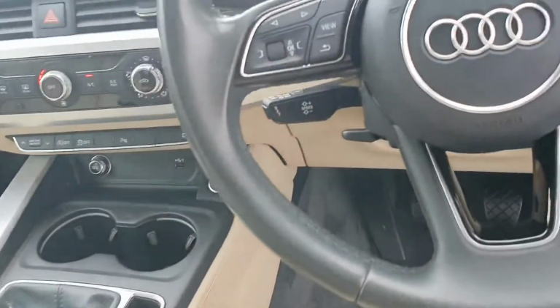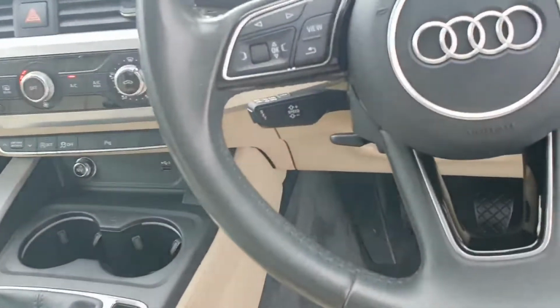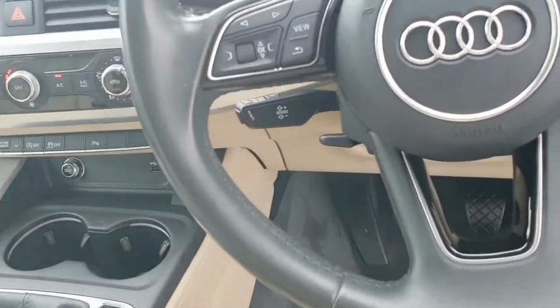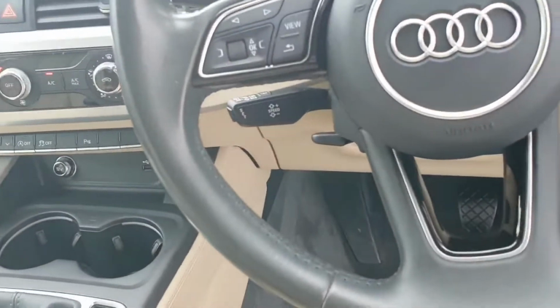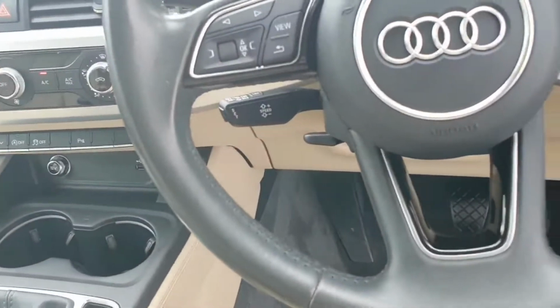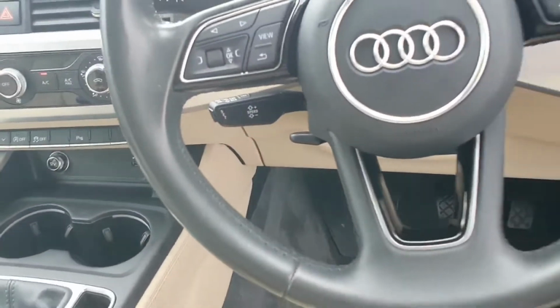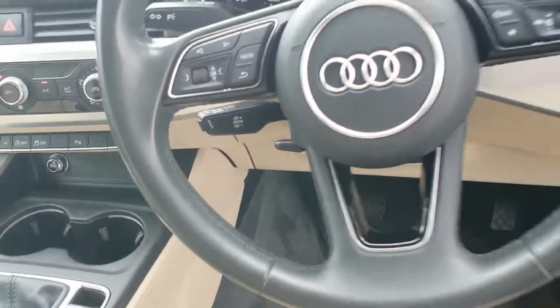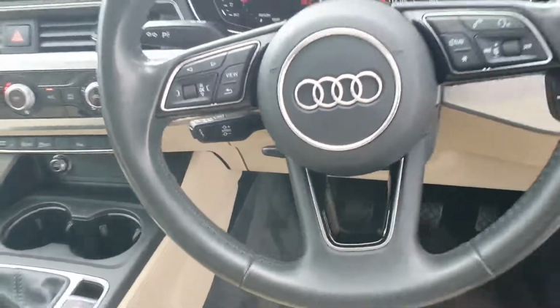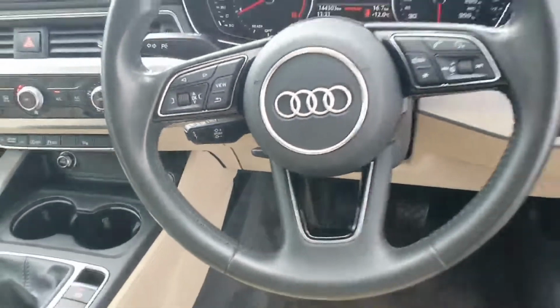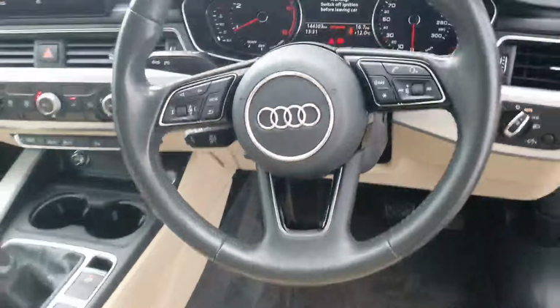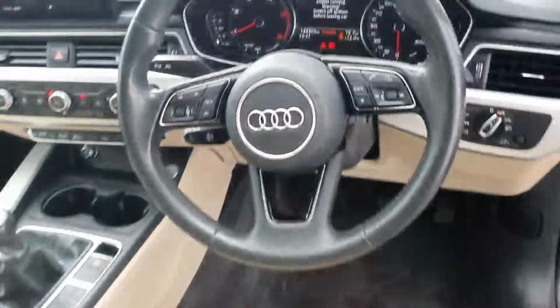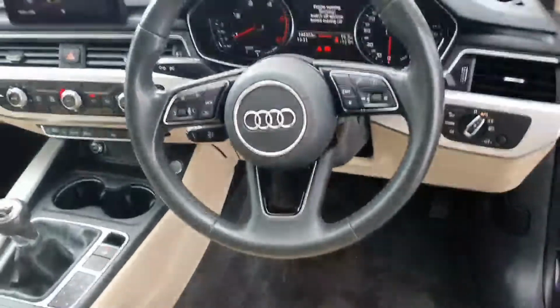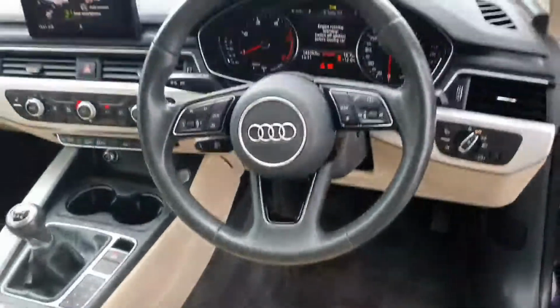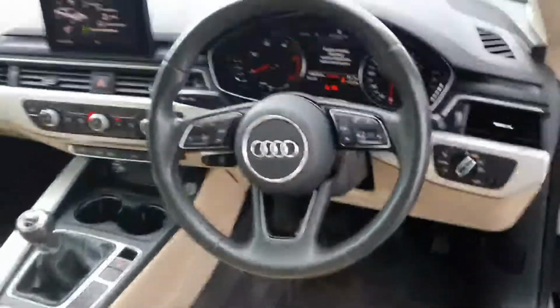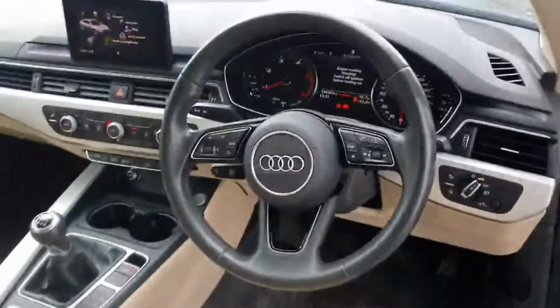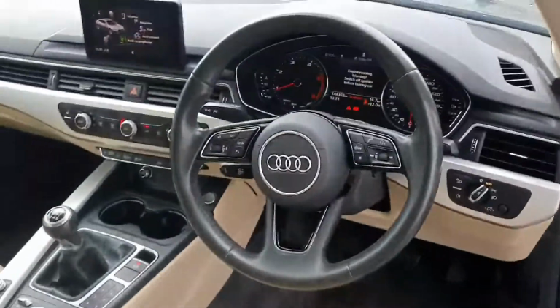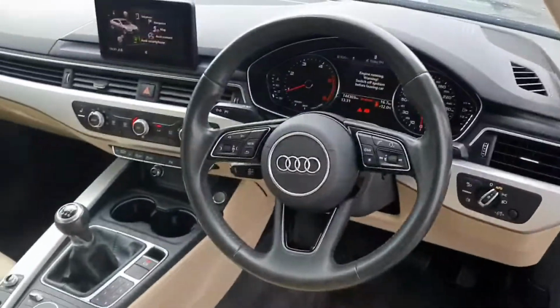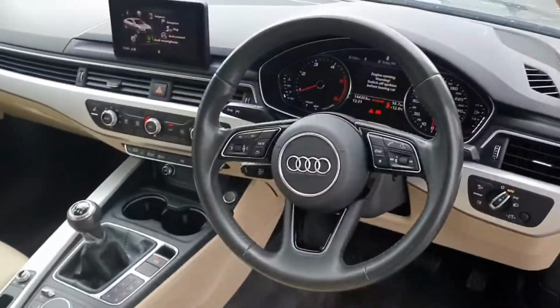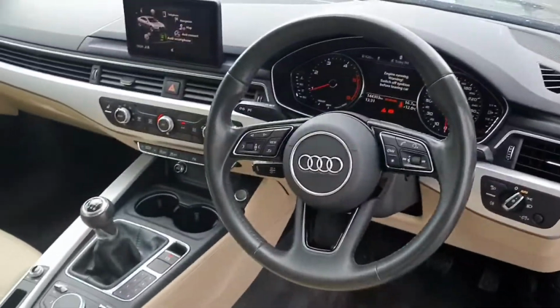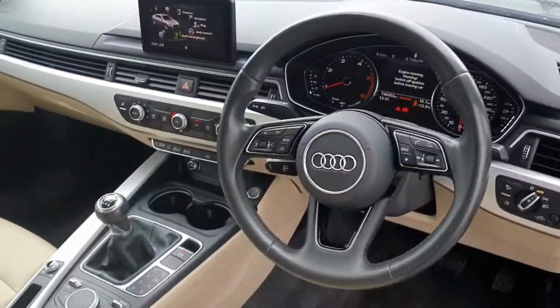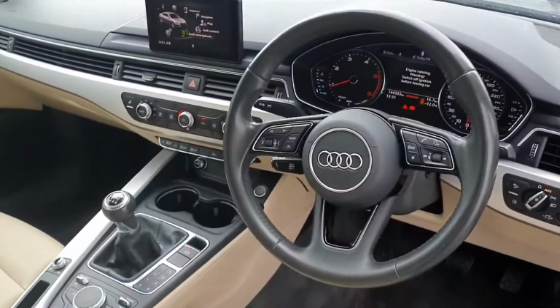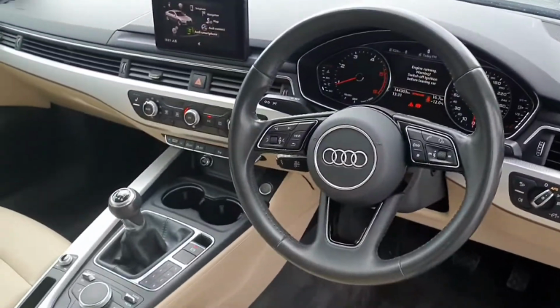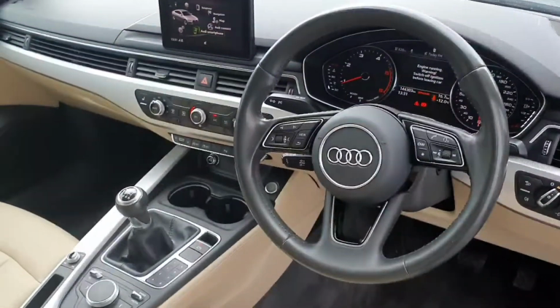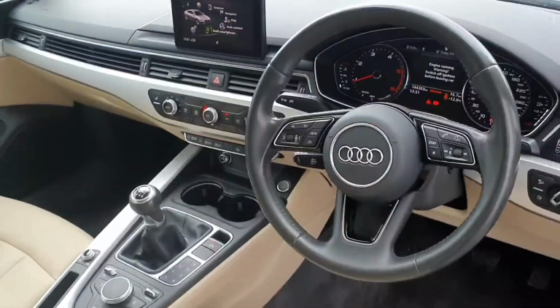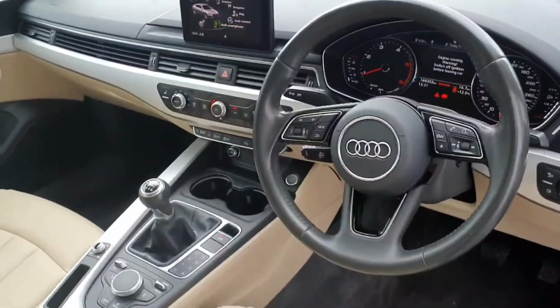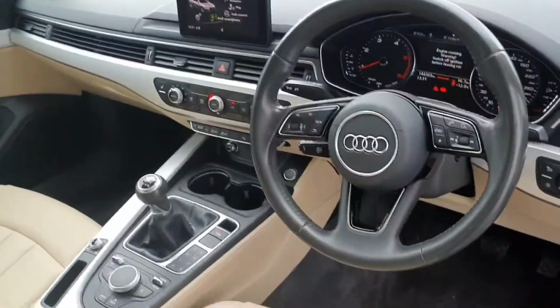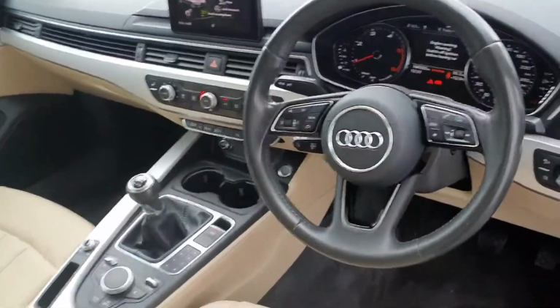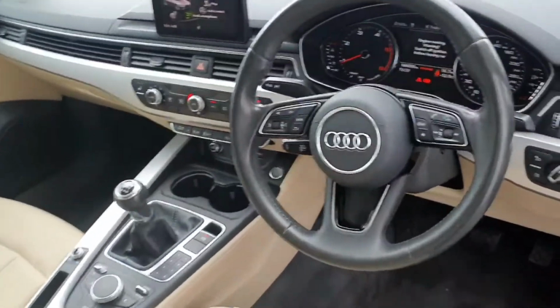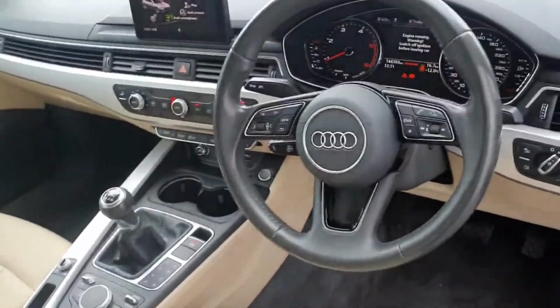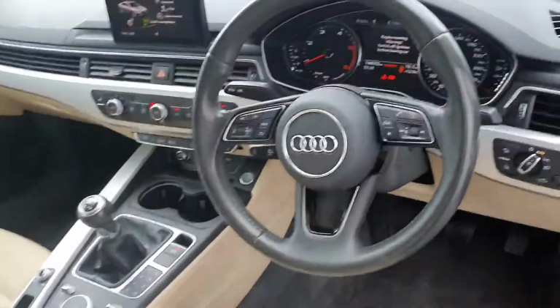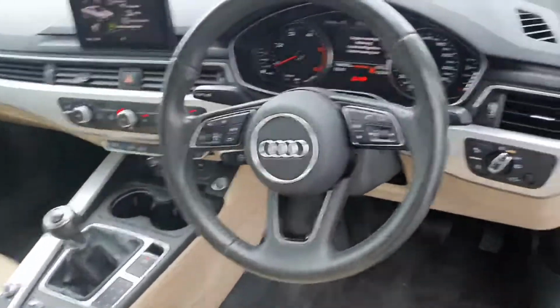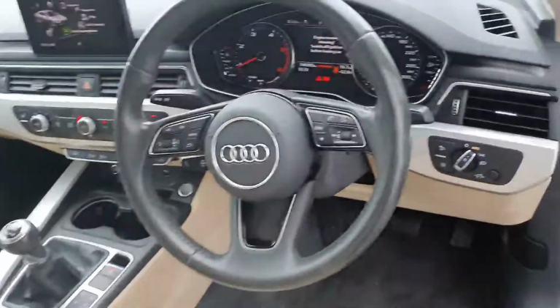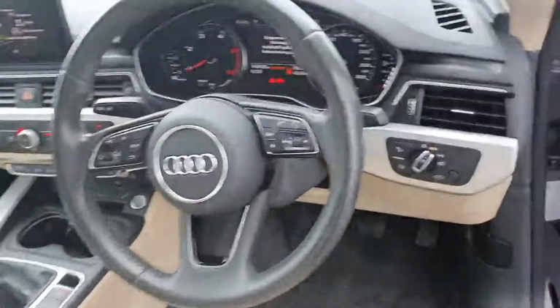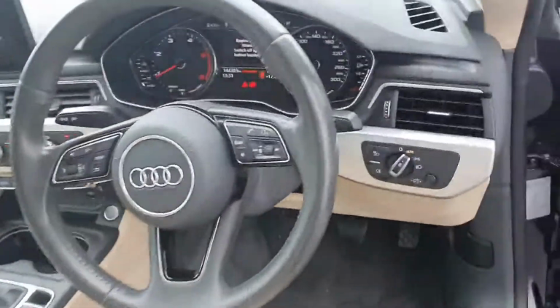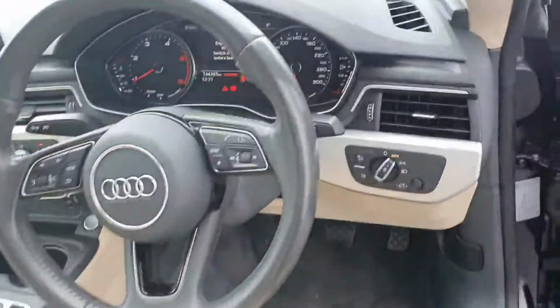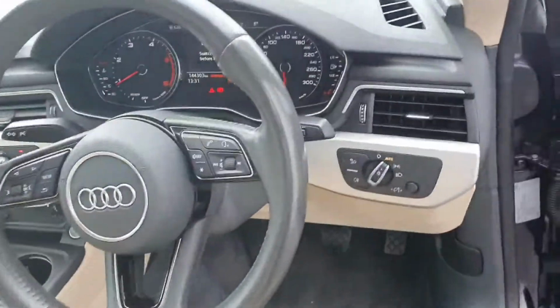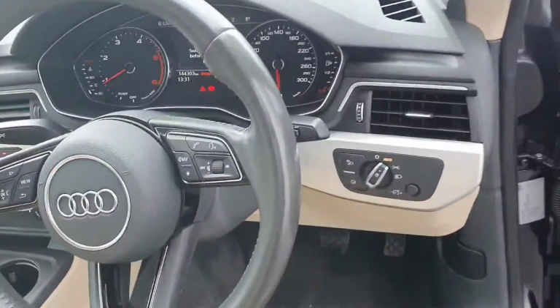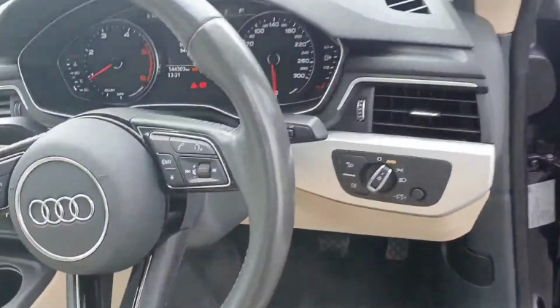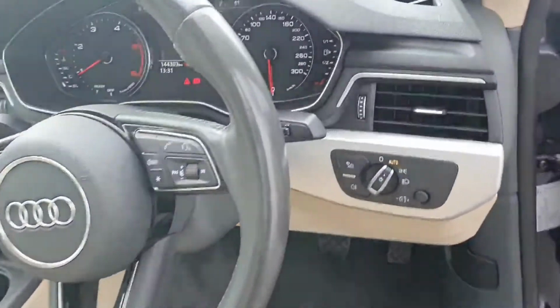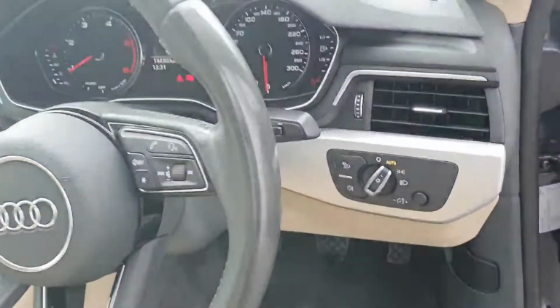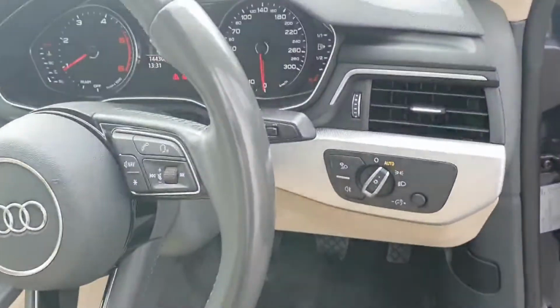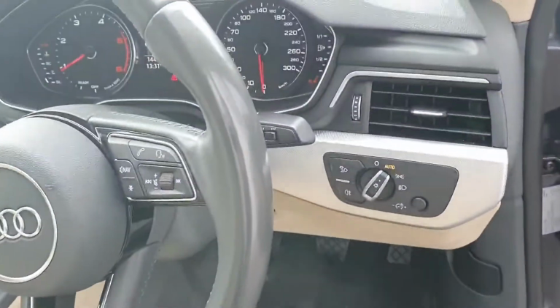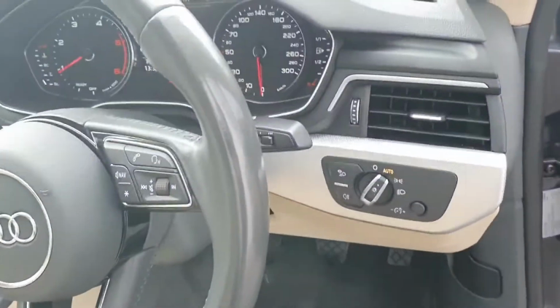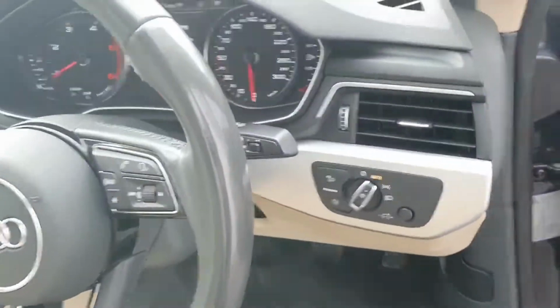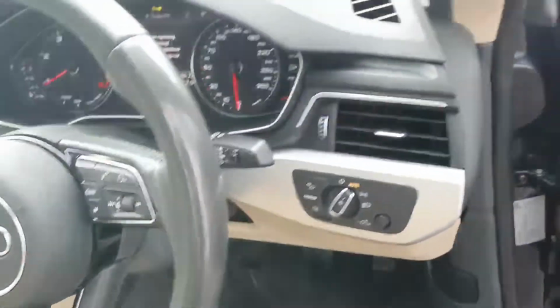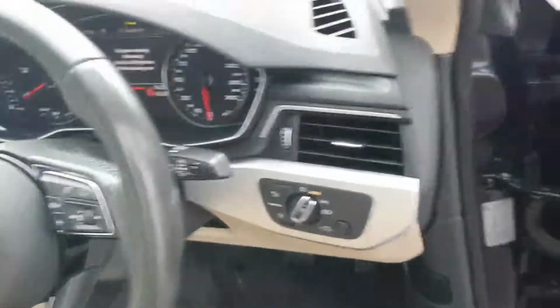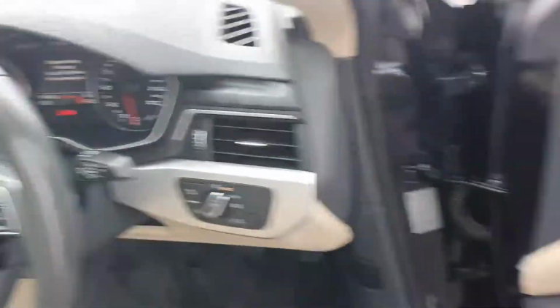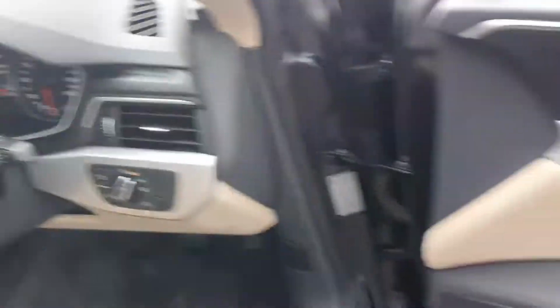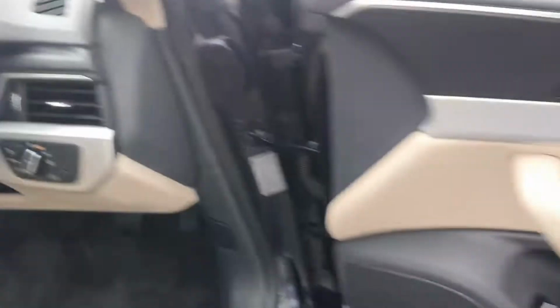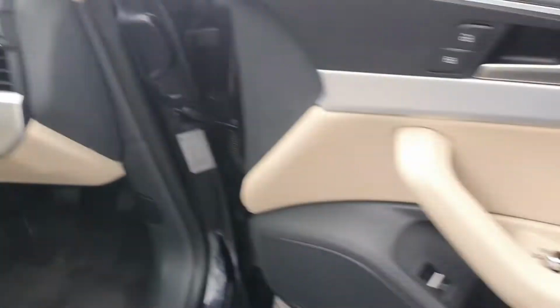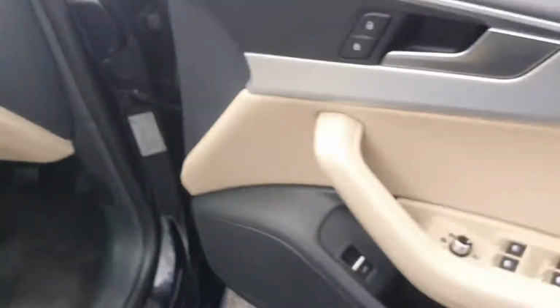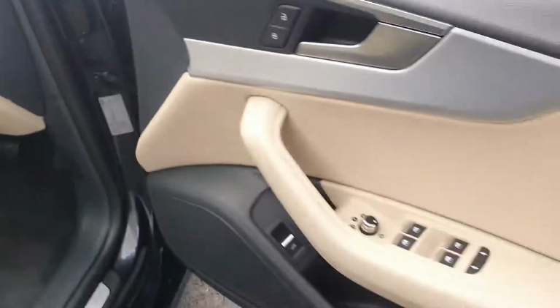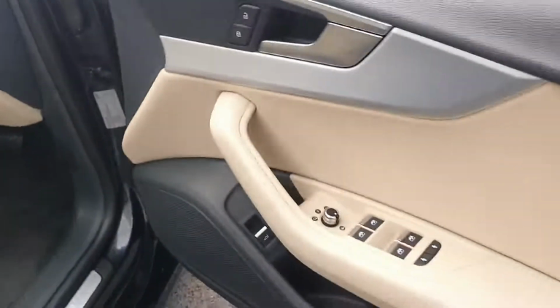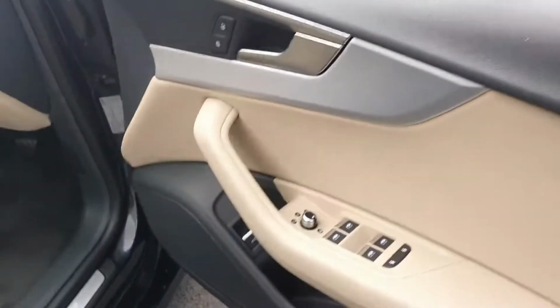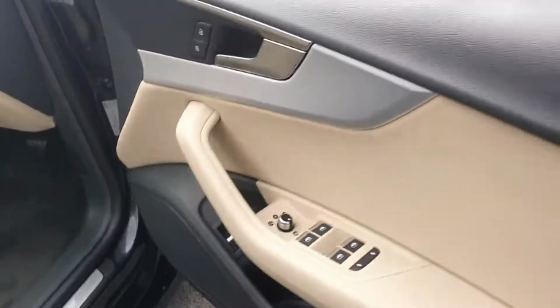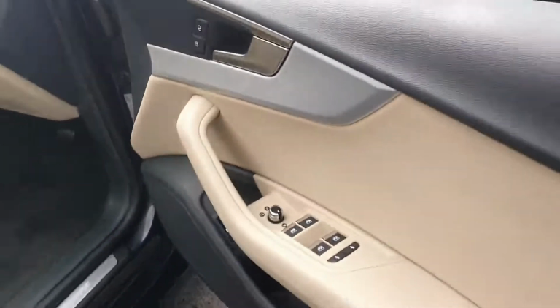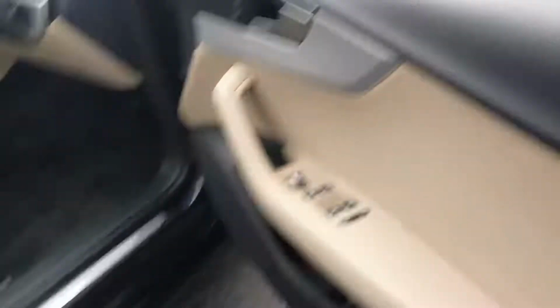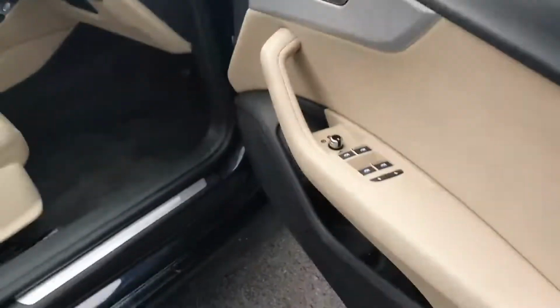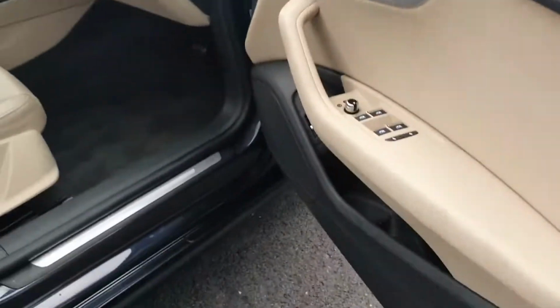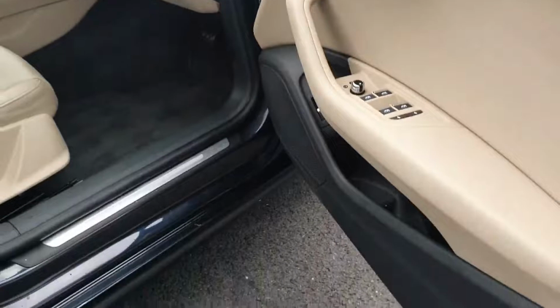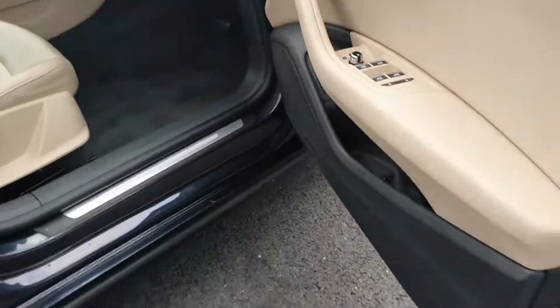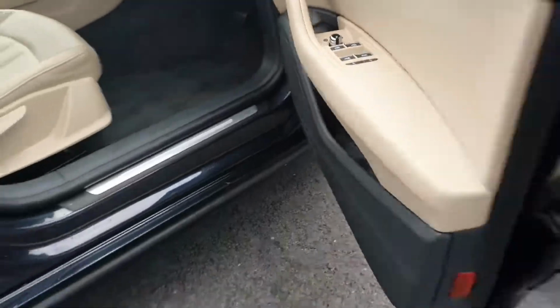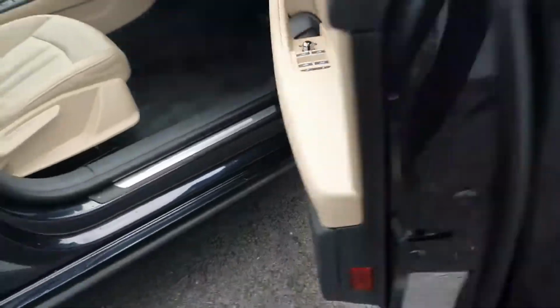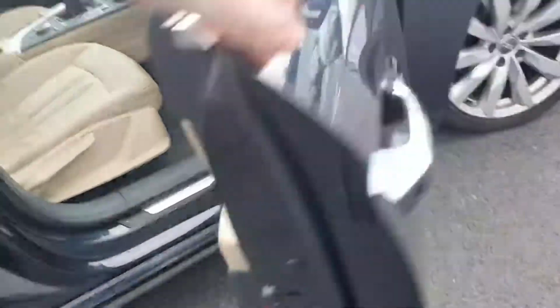We have cruise control and a multi-function steering wheel with voice command. The car comes with auto lights, auto wipers, and electric heated mirrors.